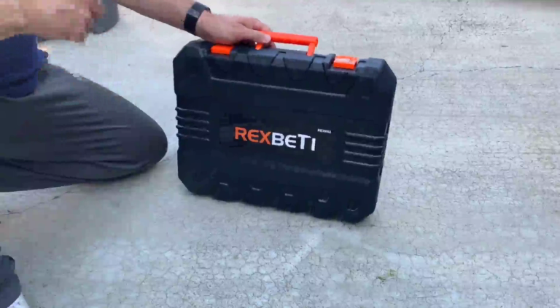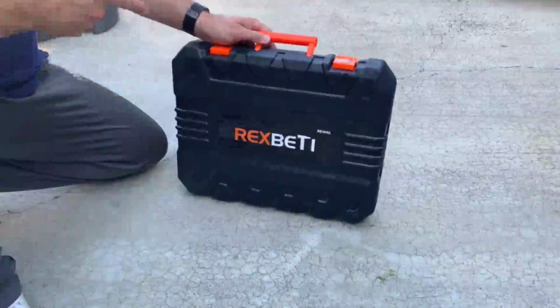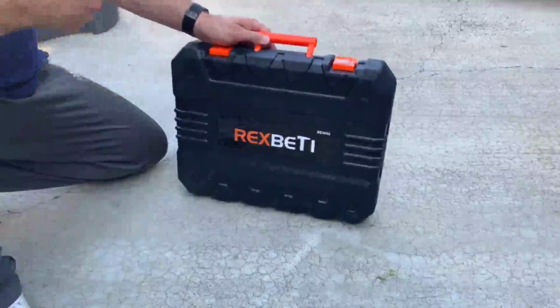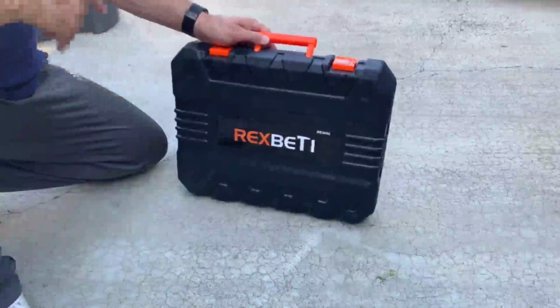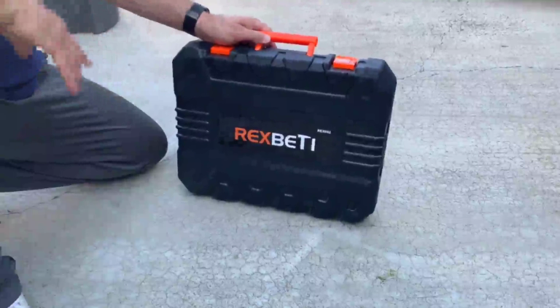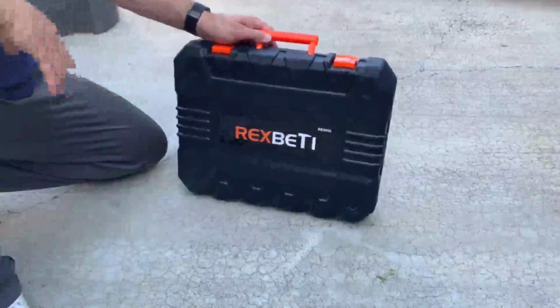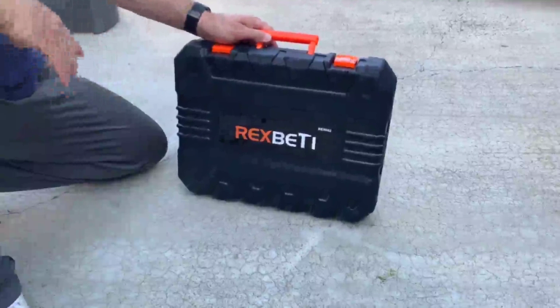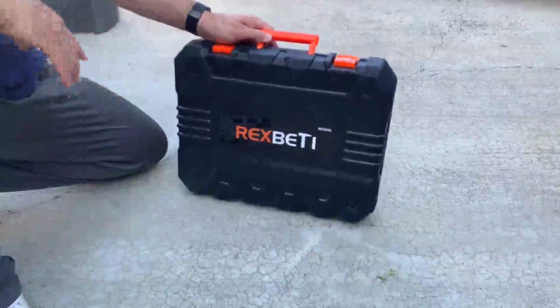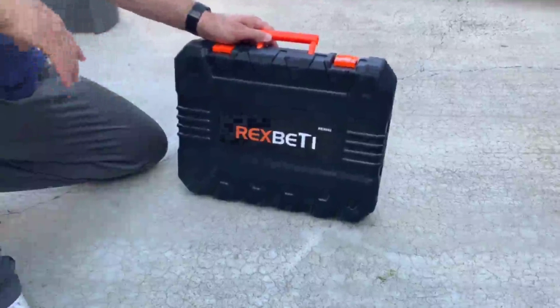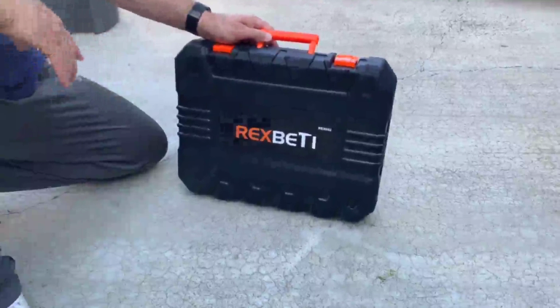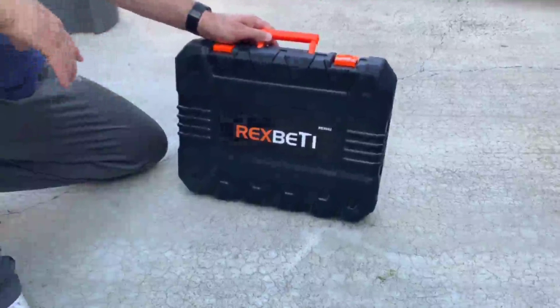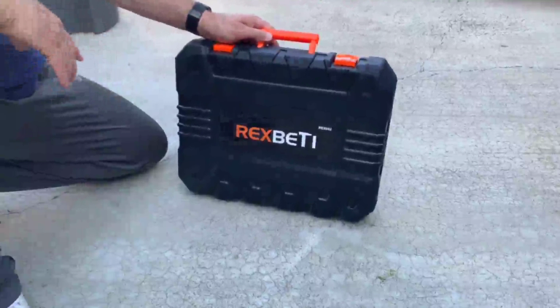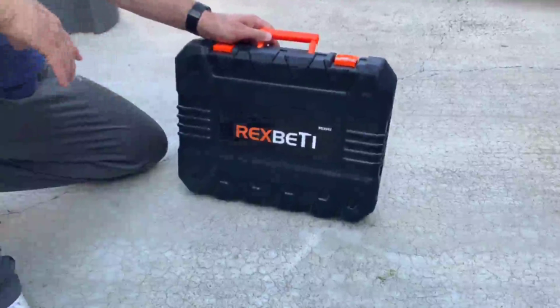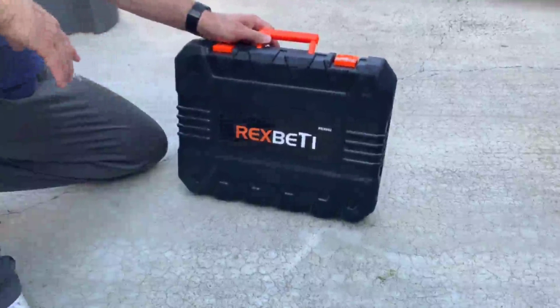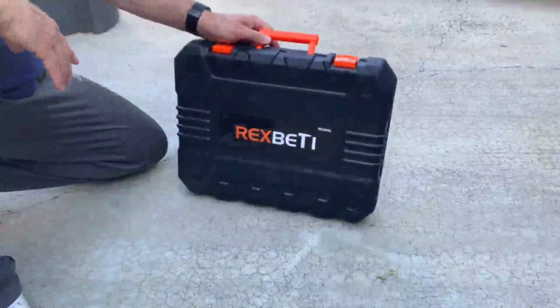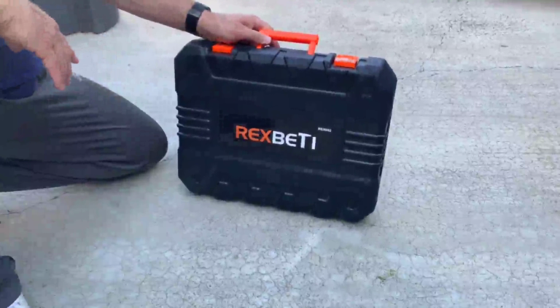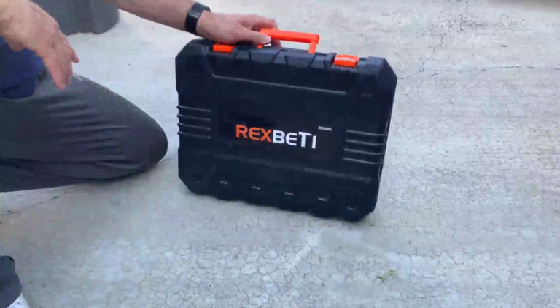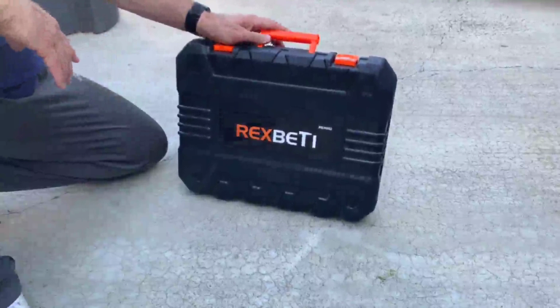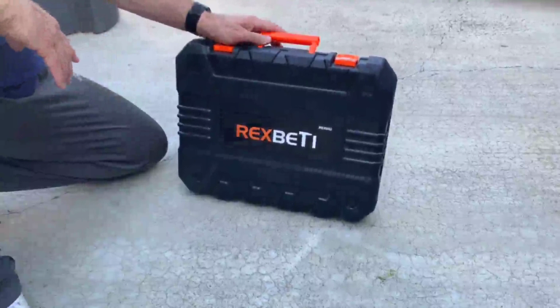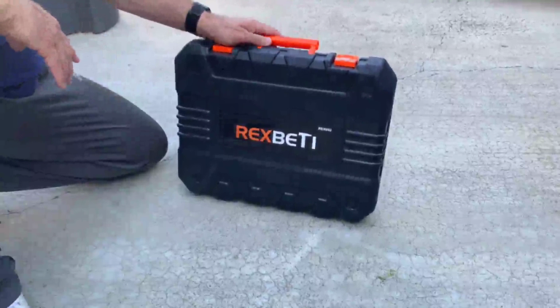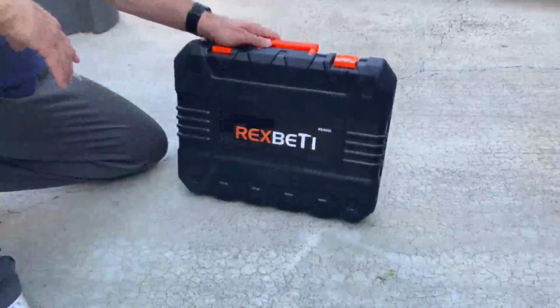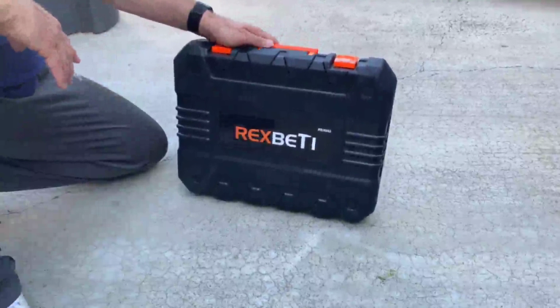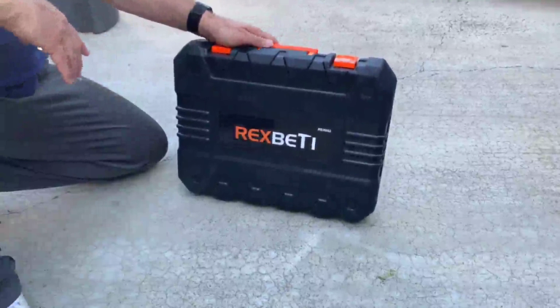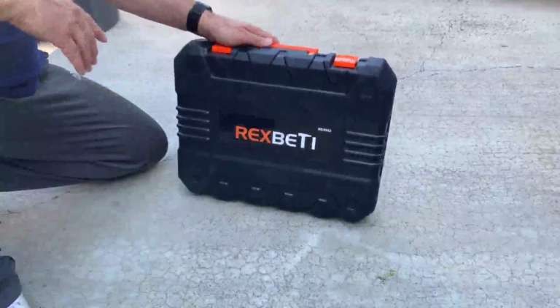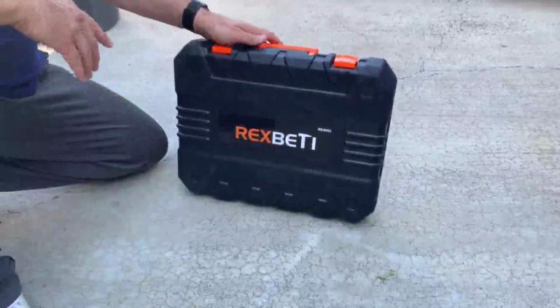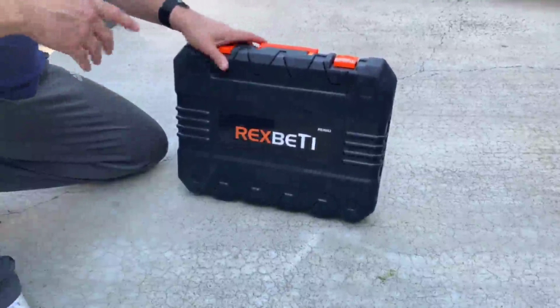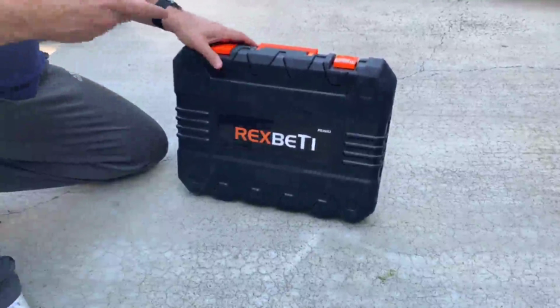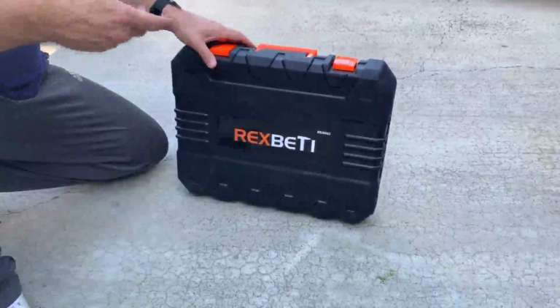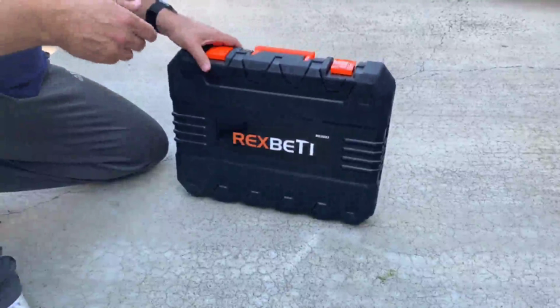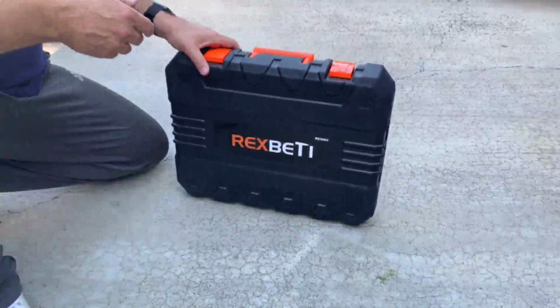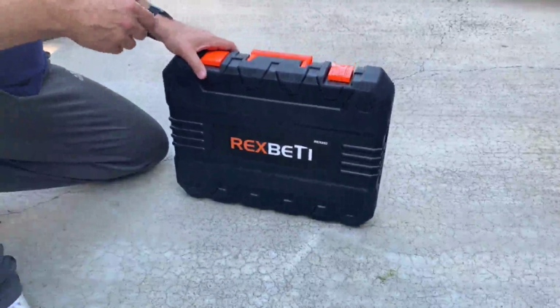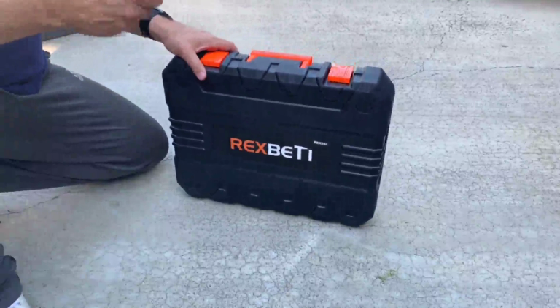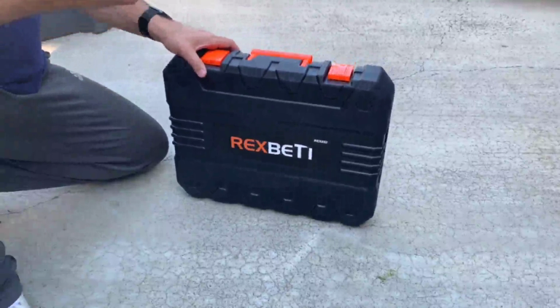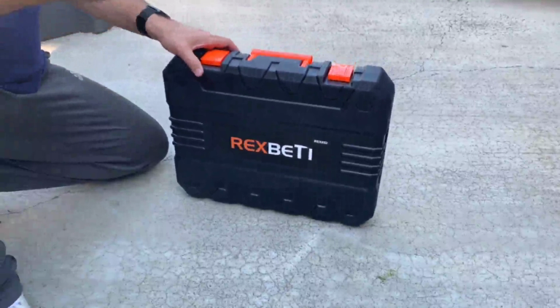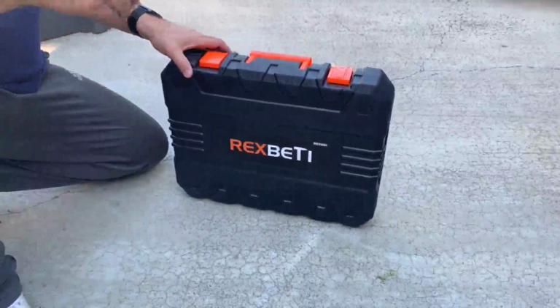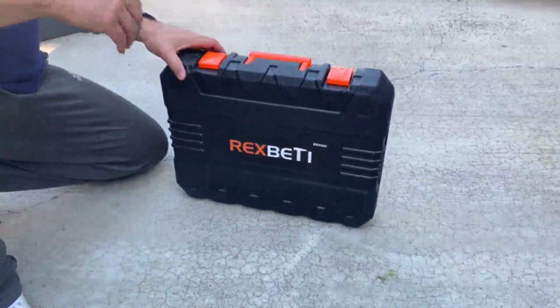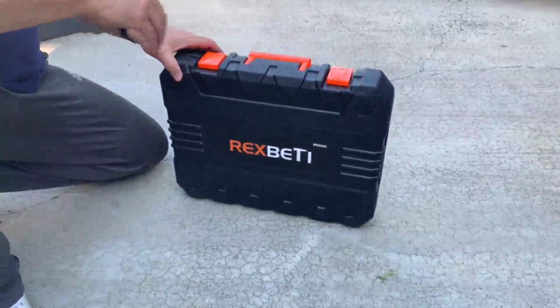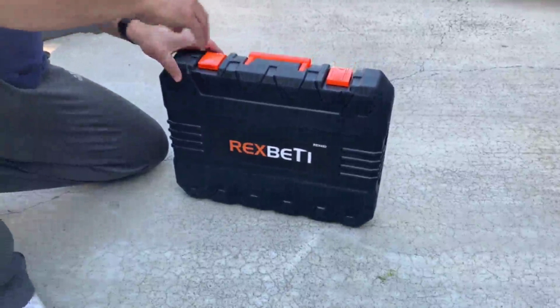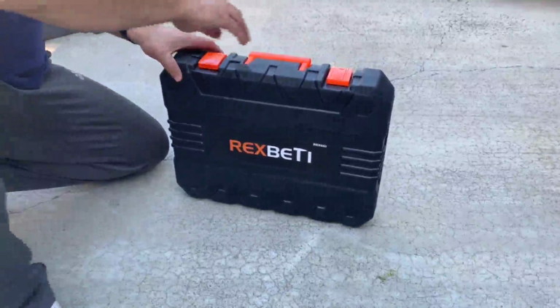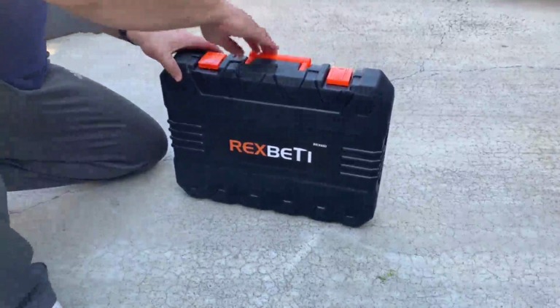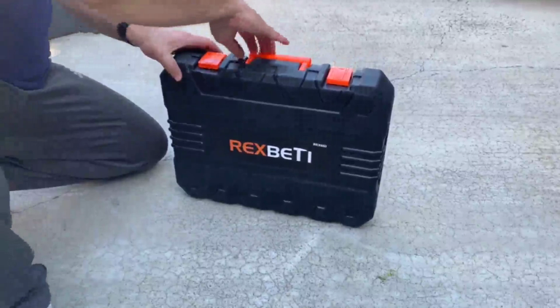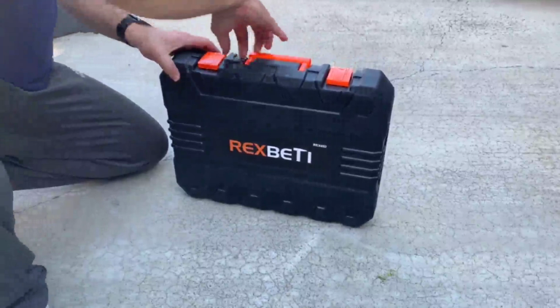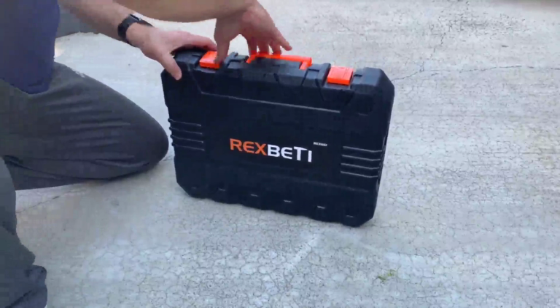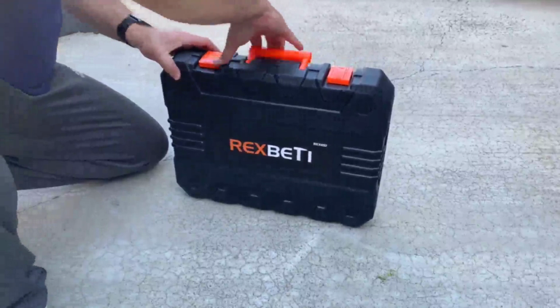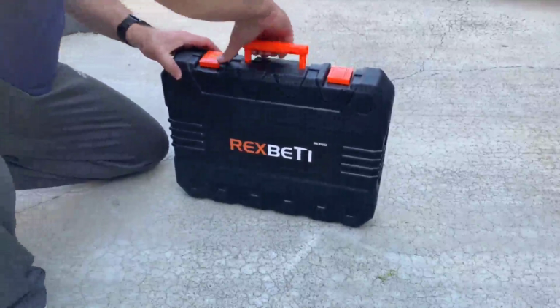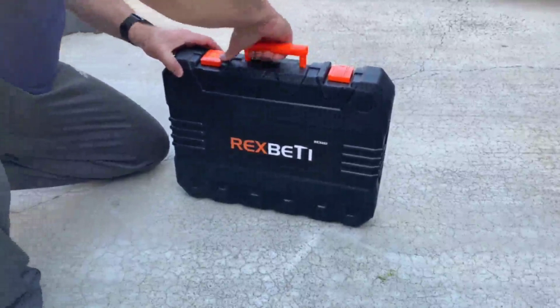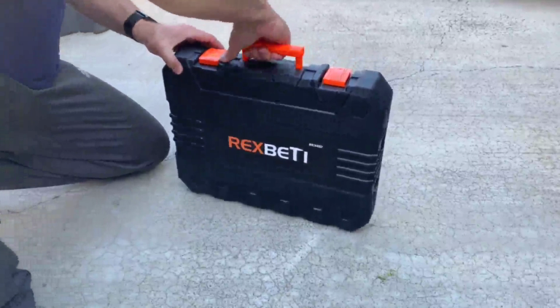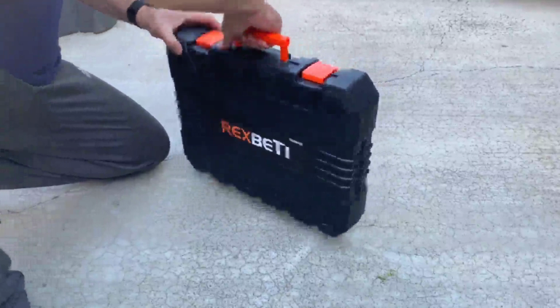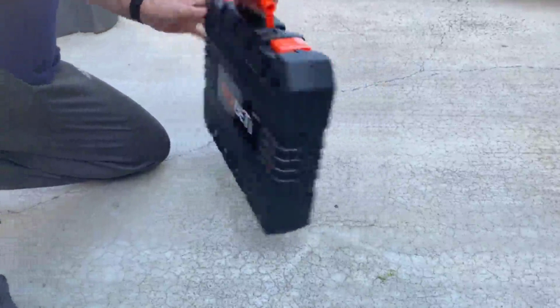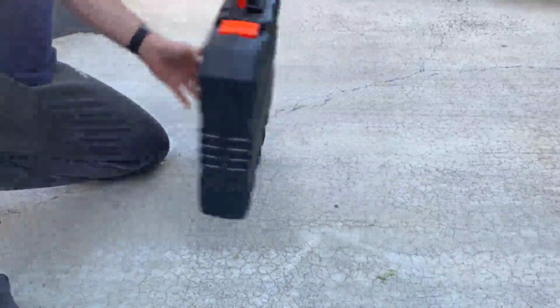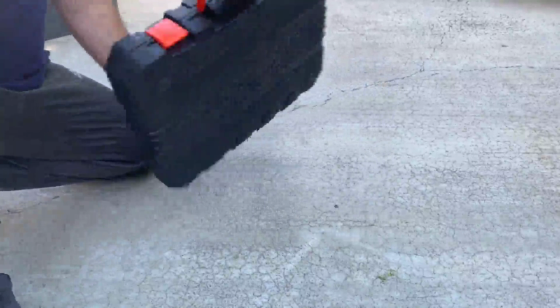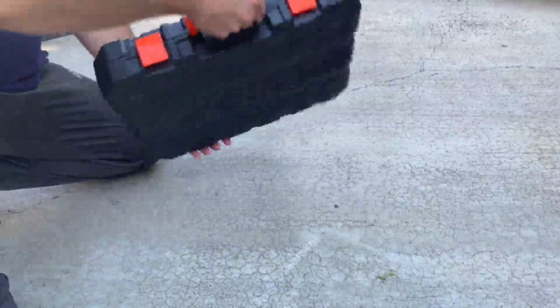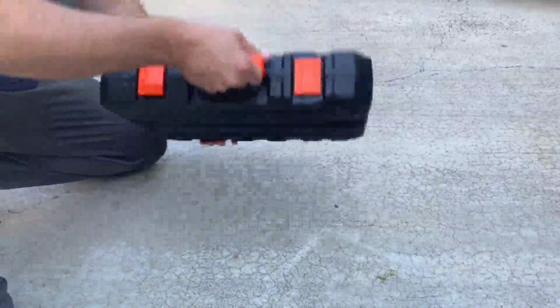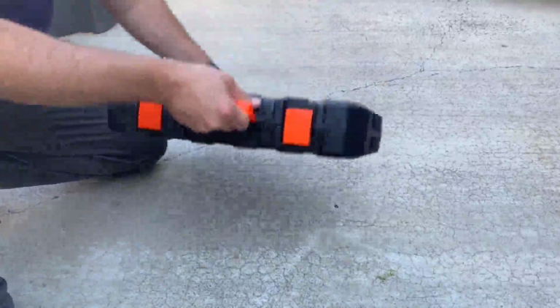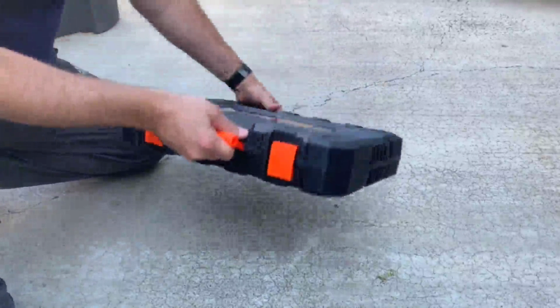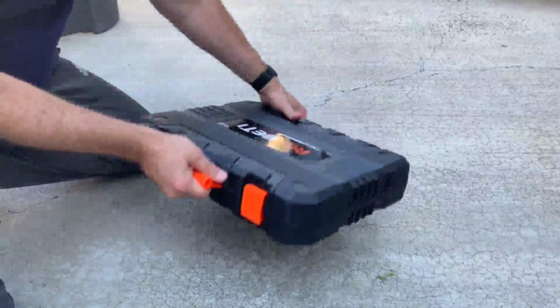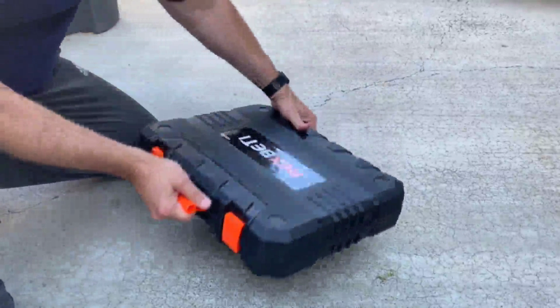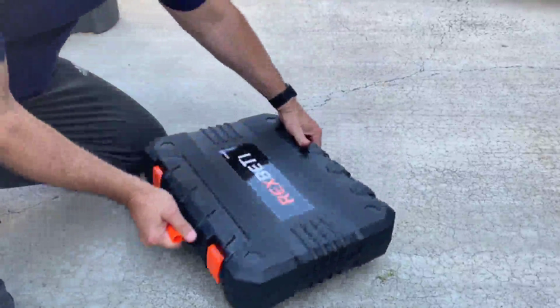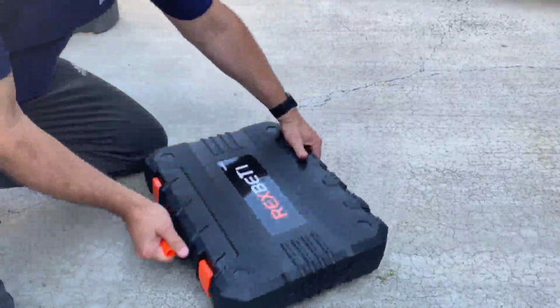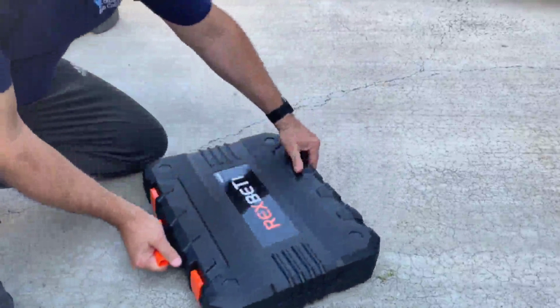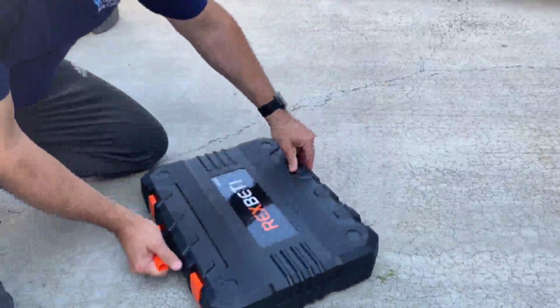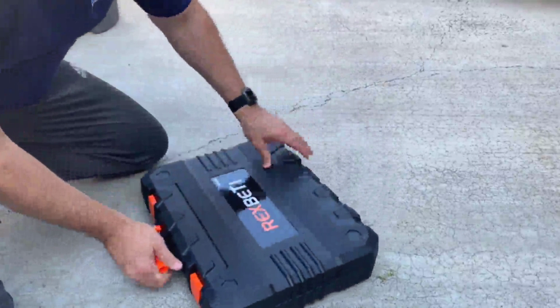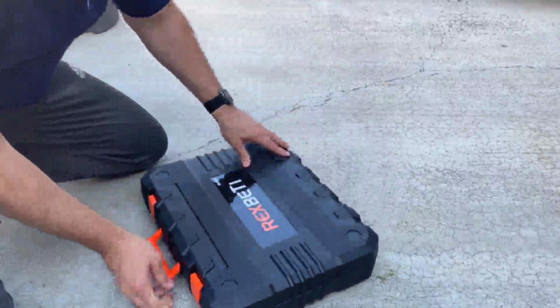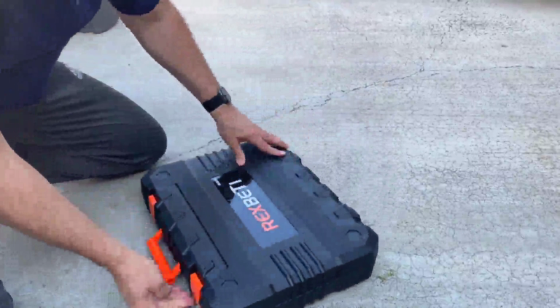Got this nice little tool kit for my son — he's moving out to an apartment. After getting it, I almost feel bad that I'm not keeping it for myself, but we'll go ahead and flip it down here.